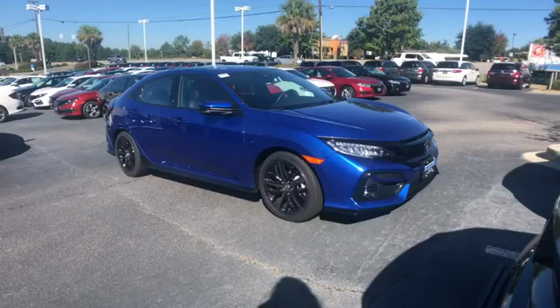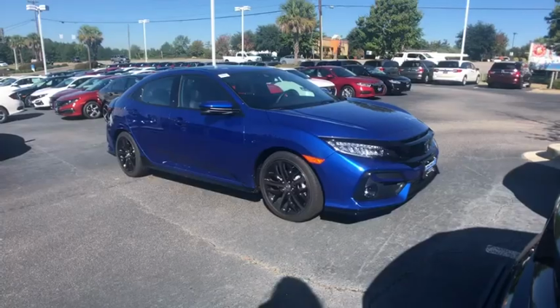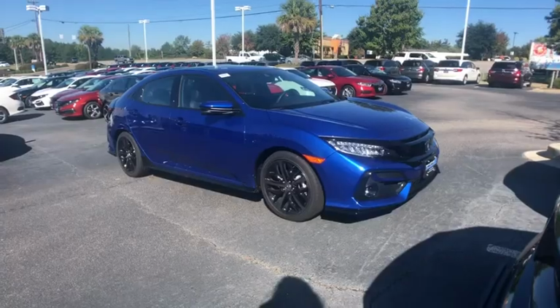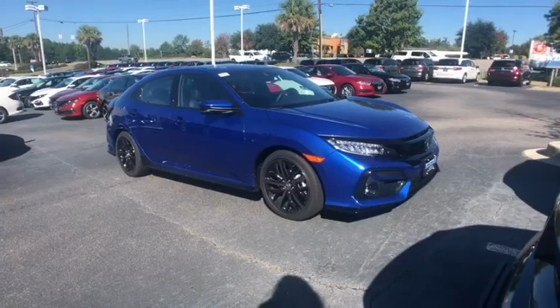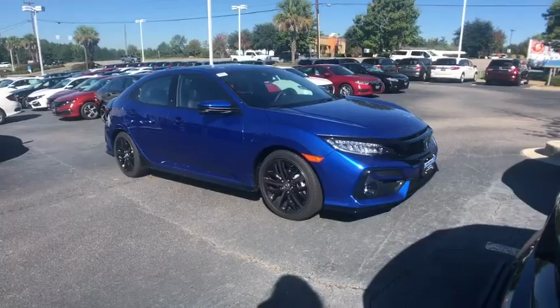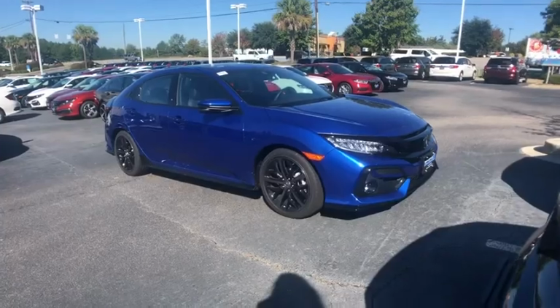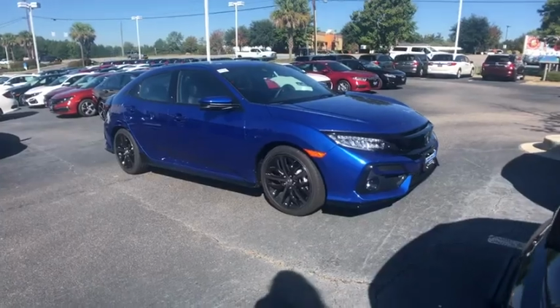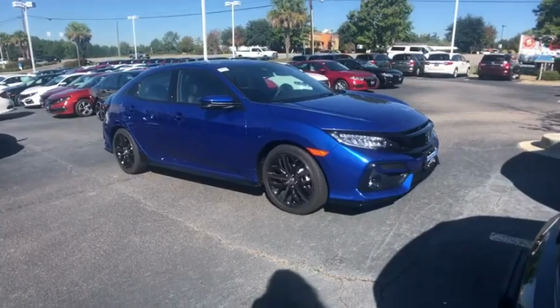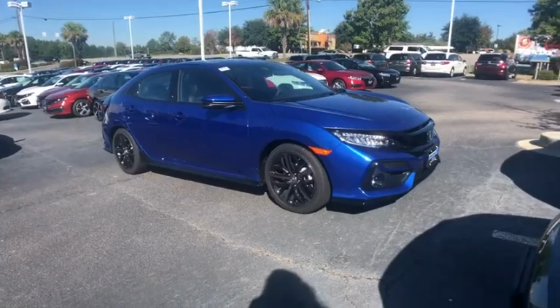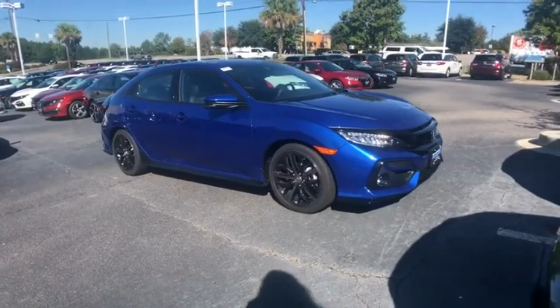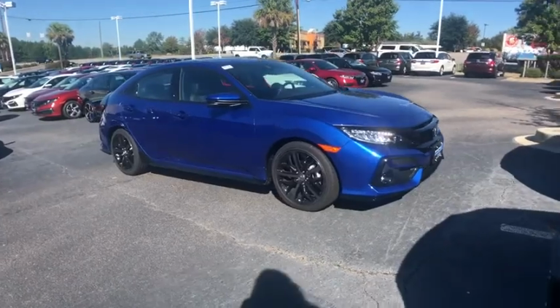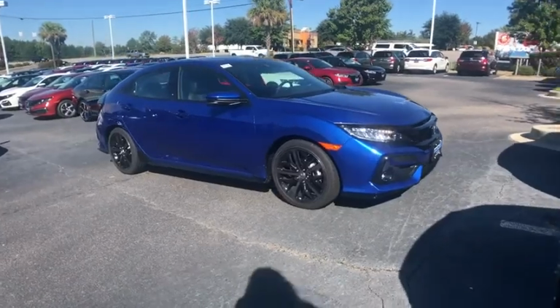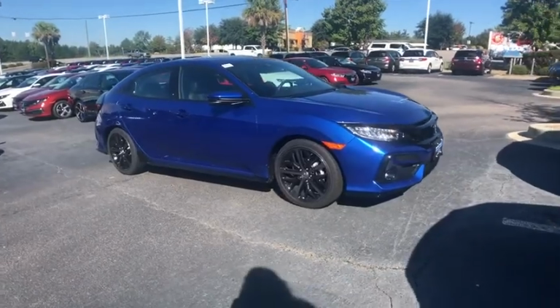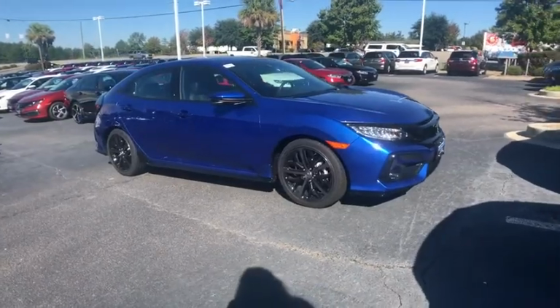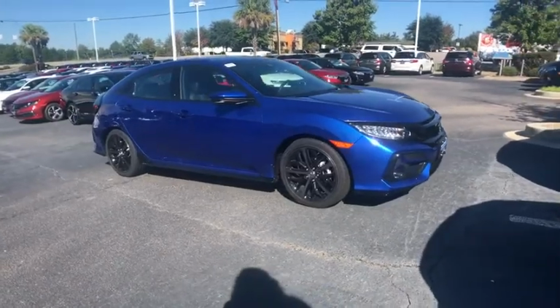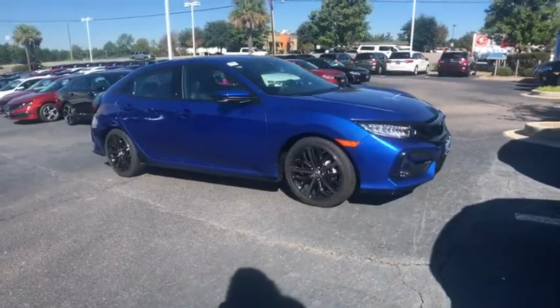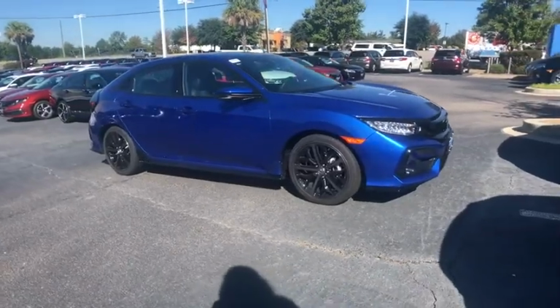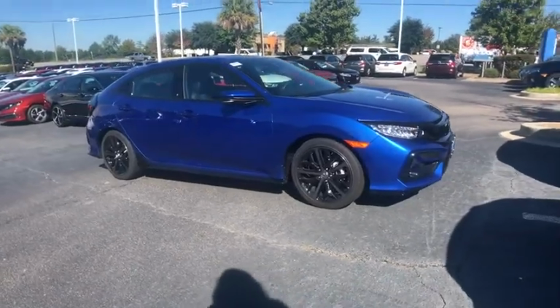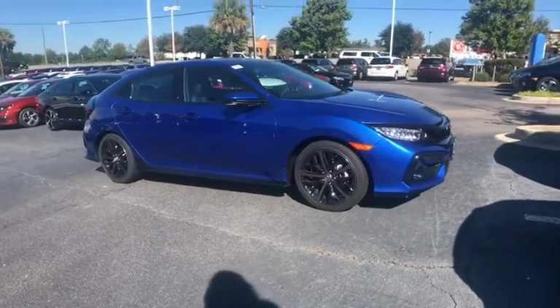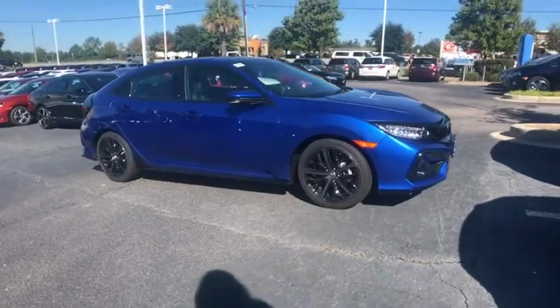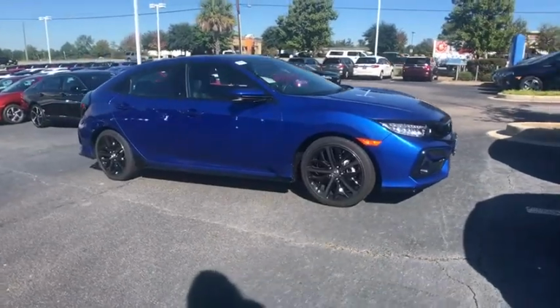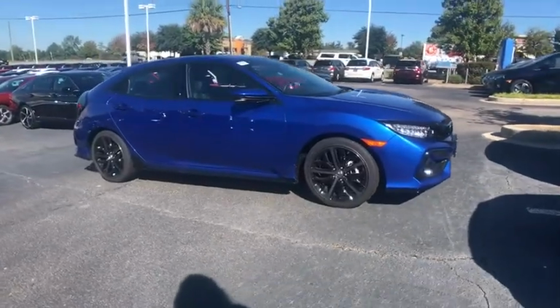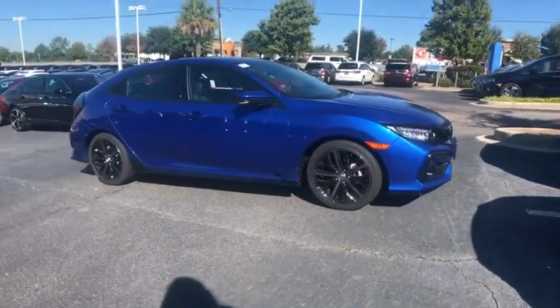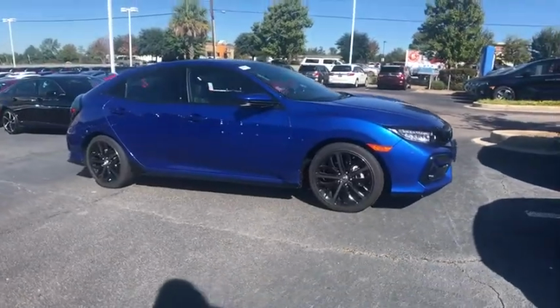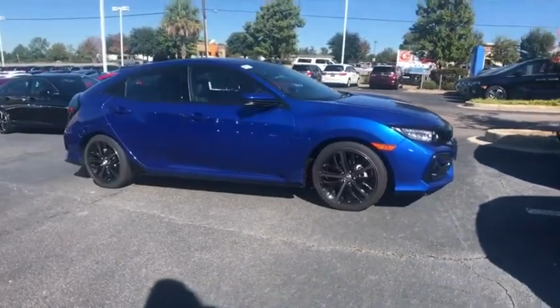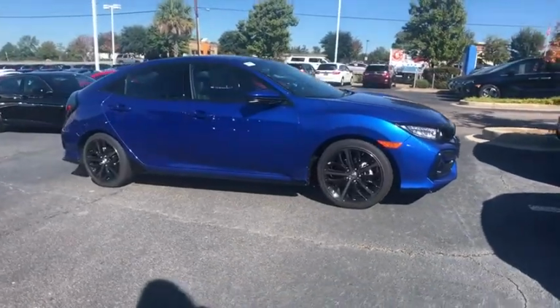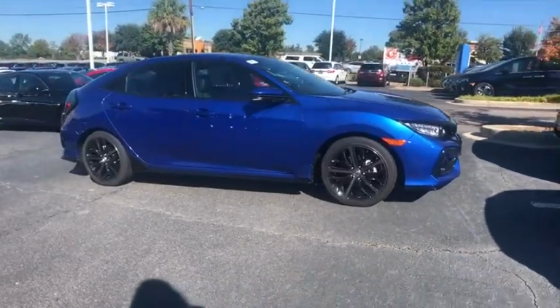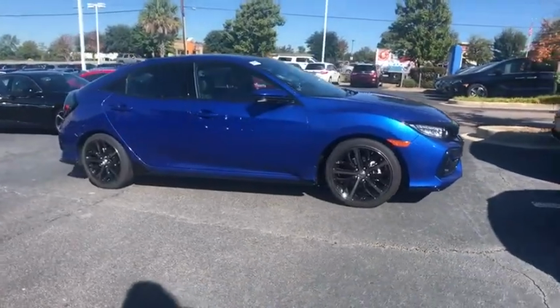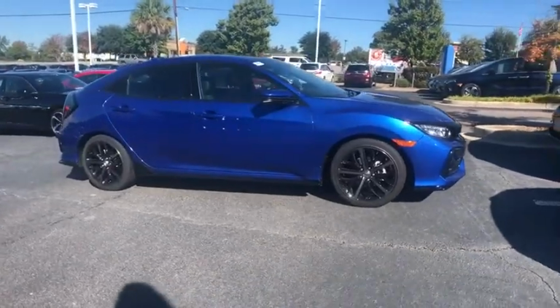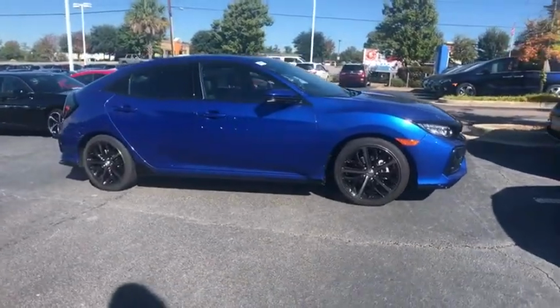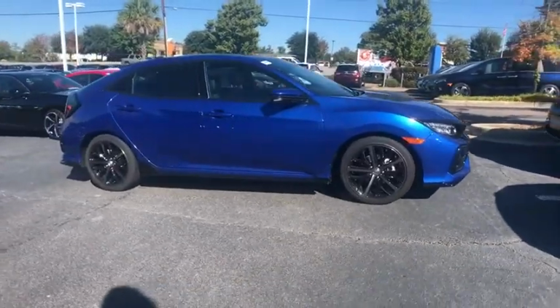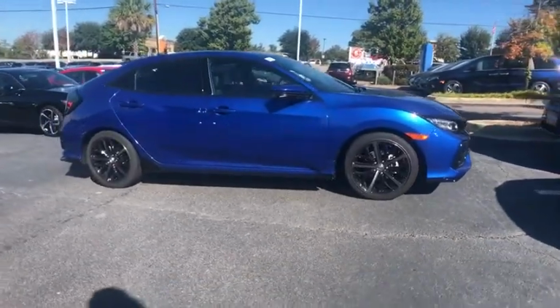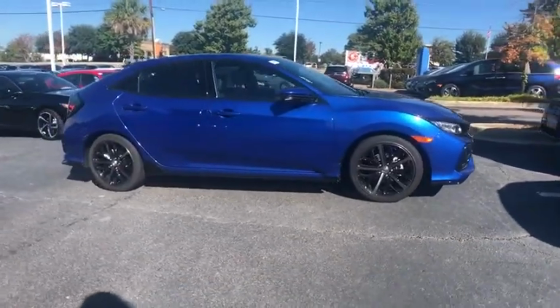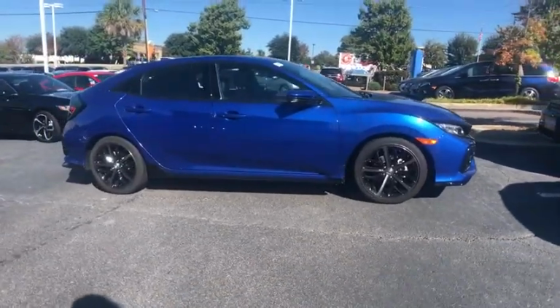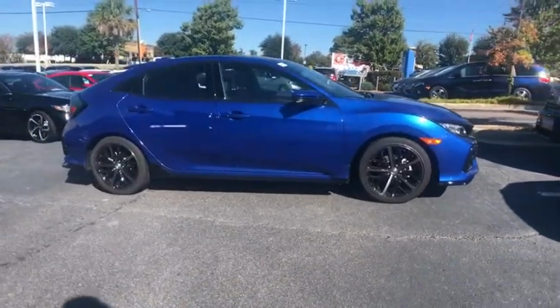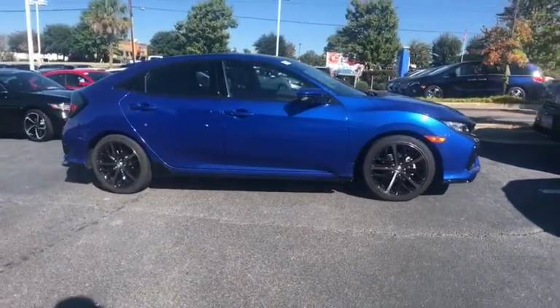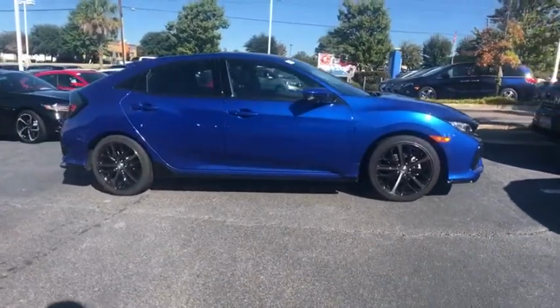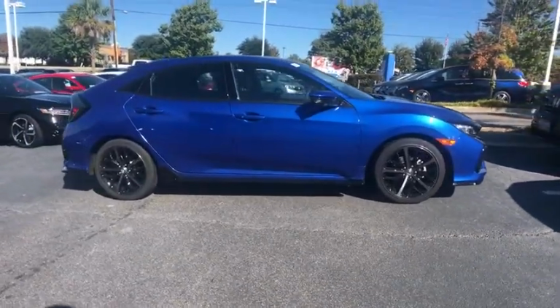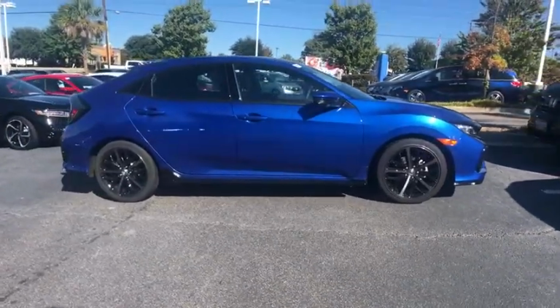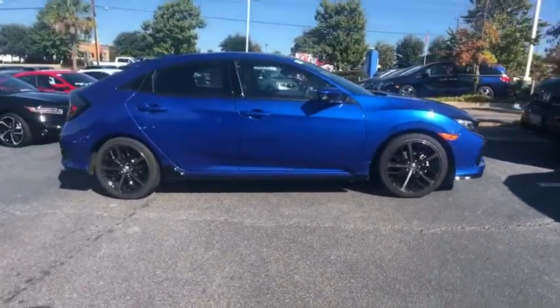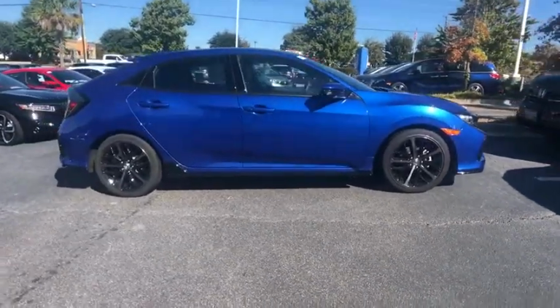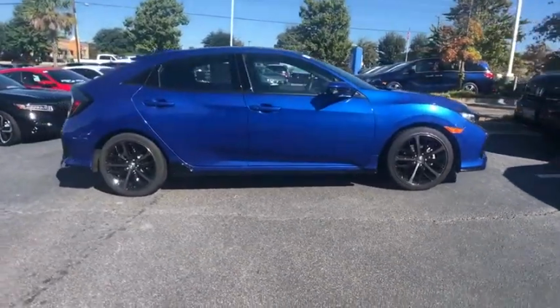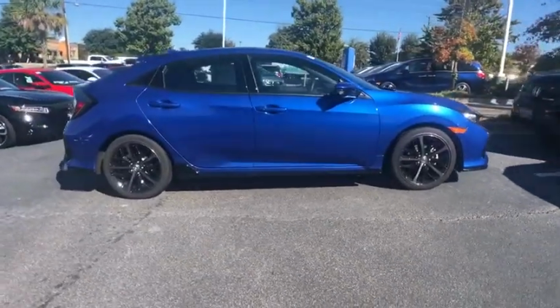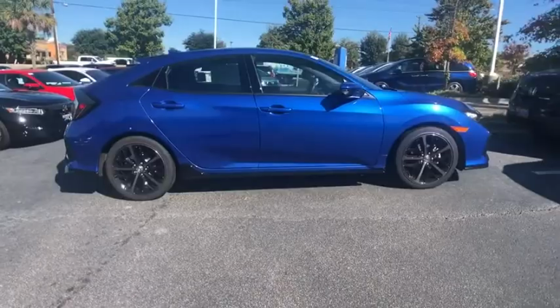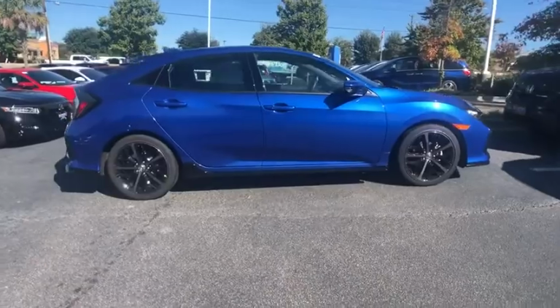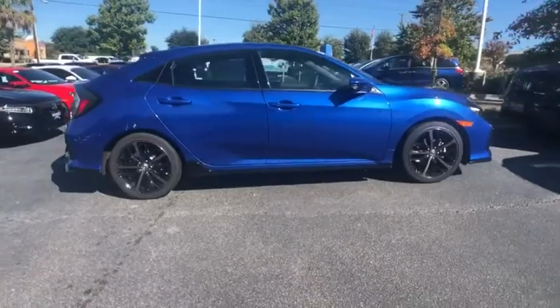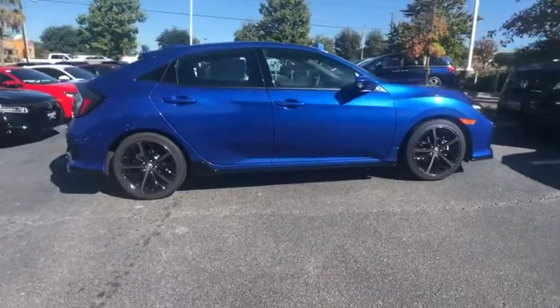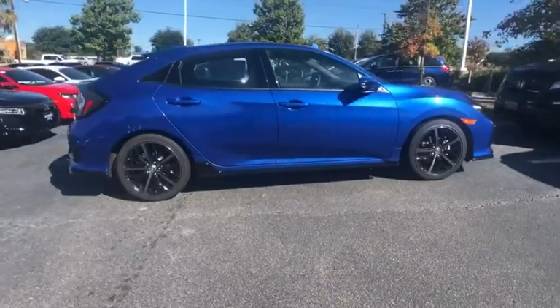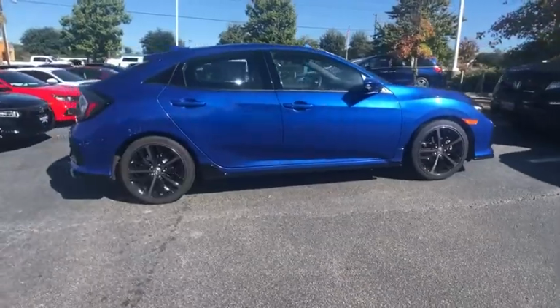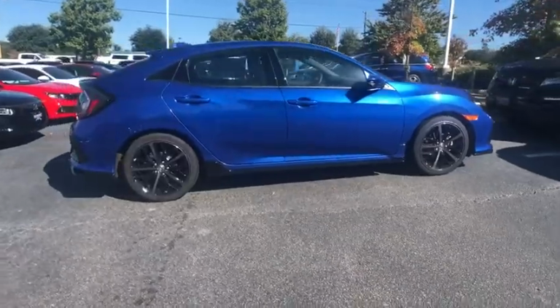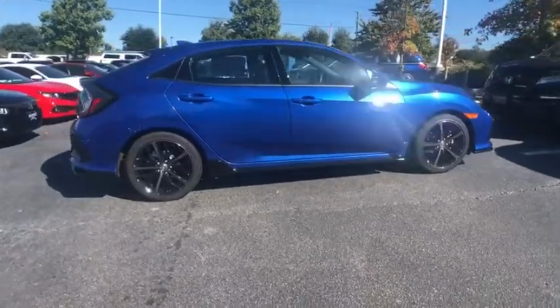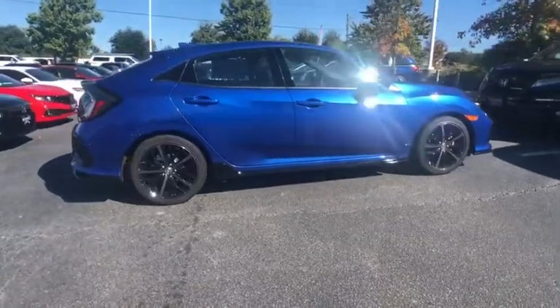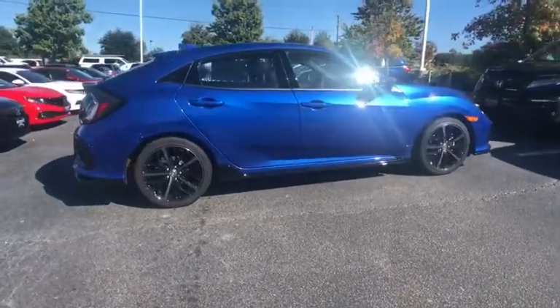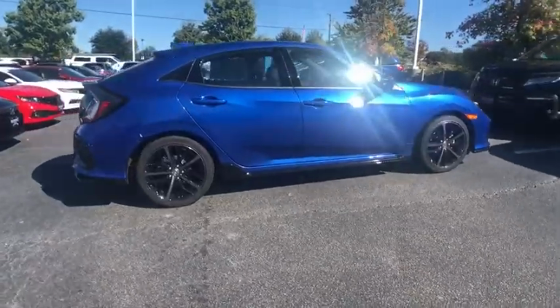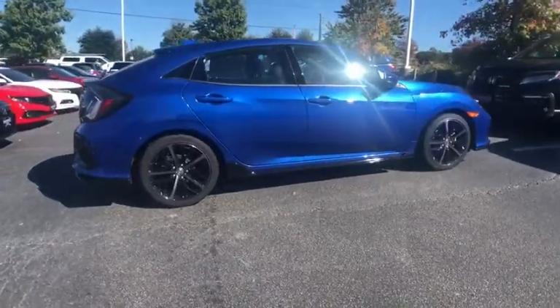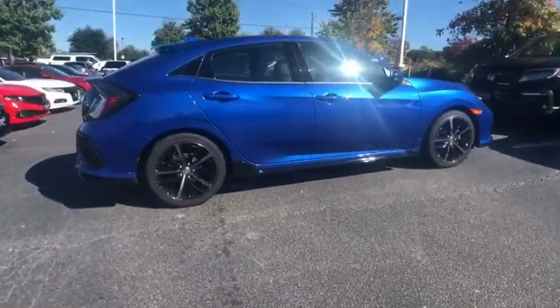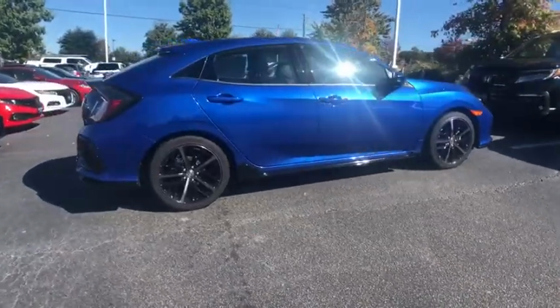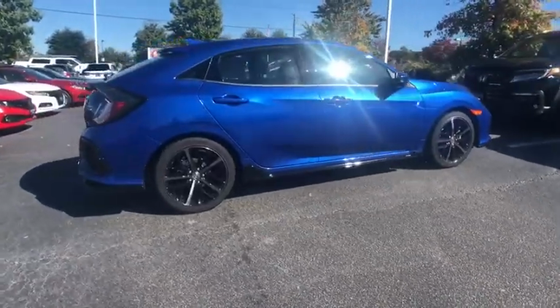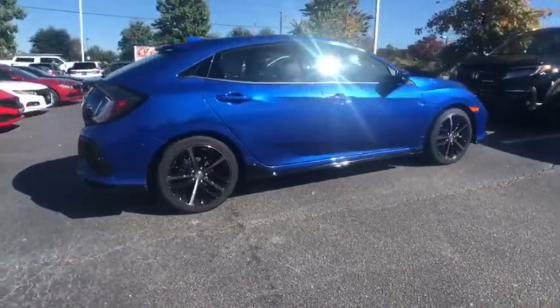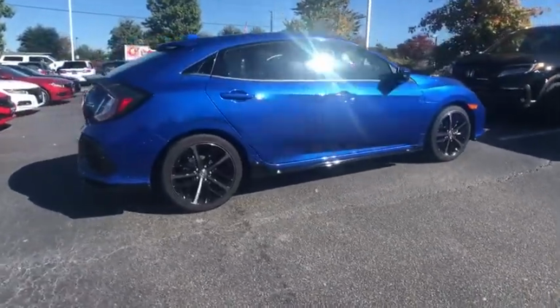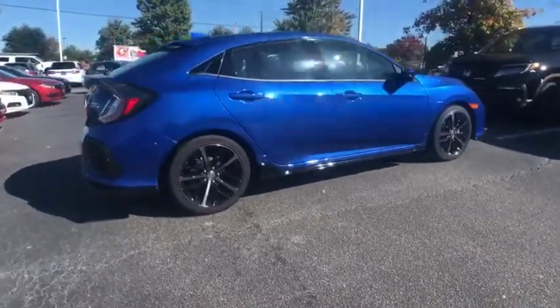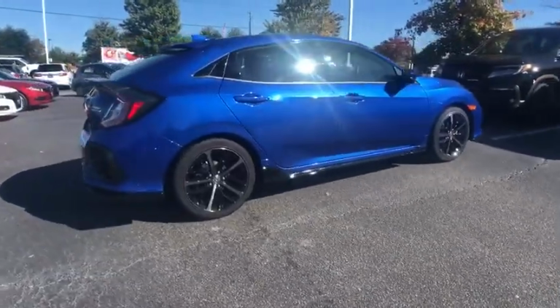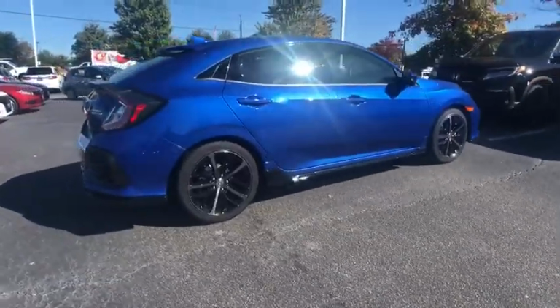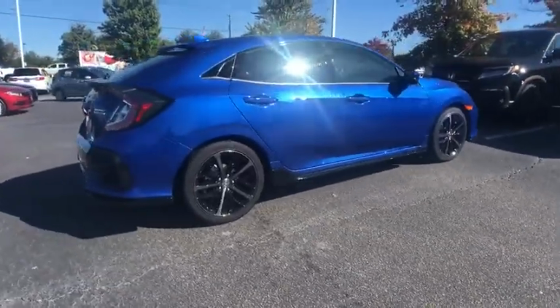Take a ride in the 2020 Honda Civic. Practical, awesome gas mileage, and incredibly reliable.